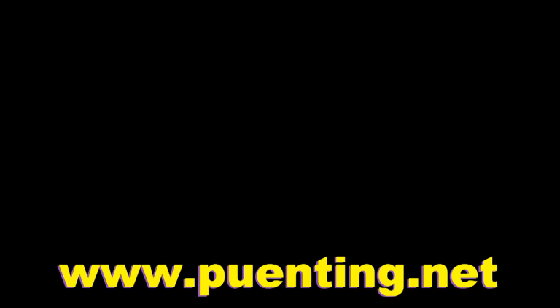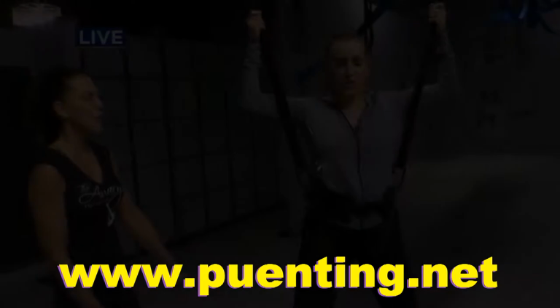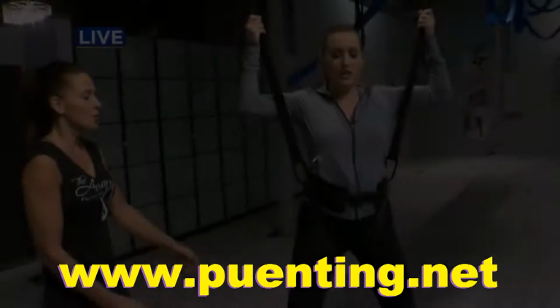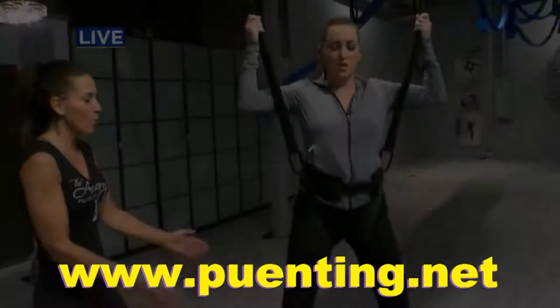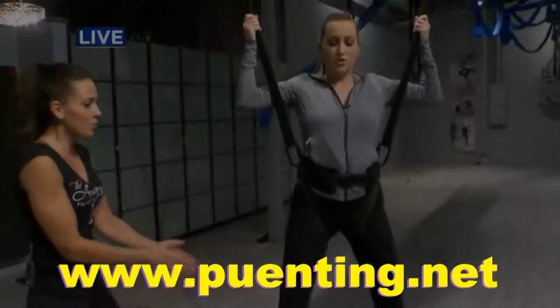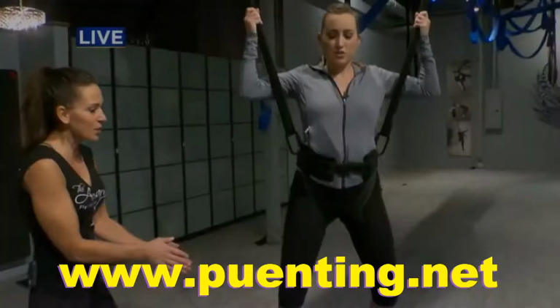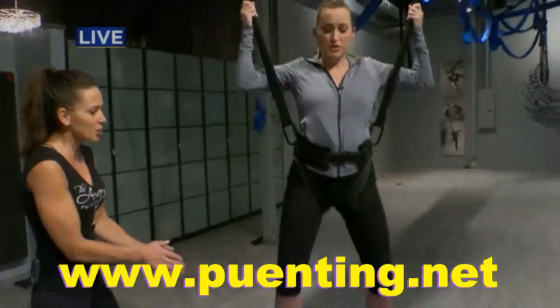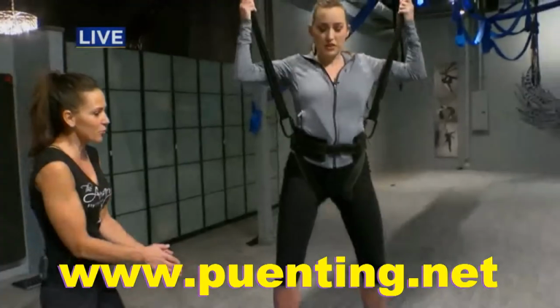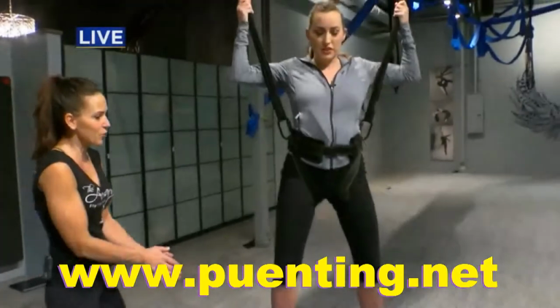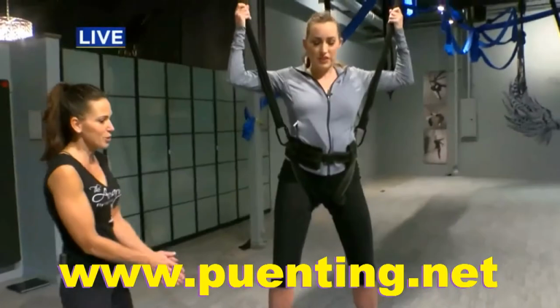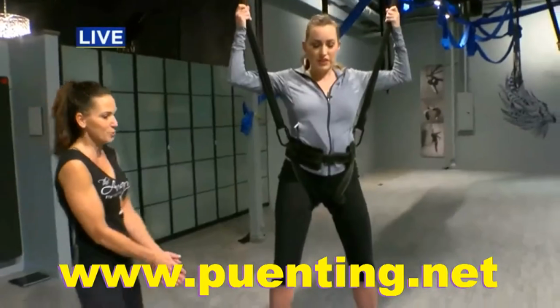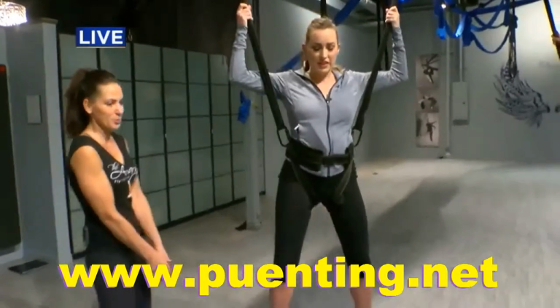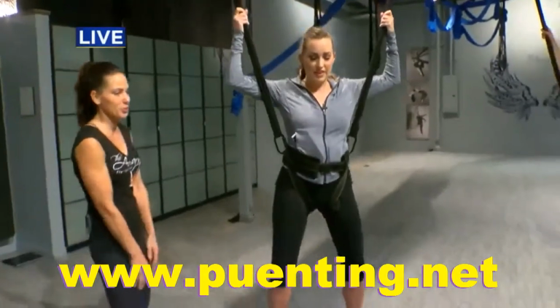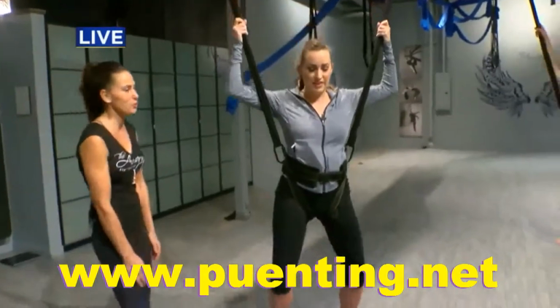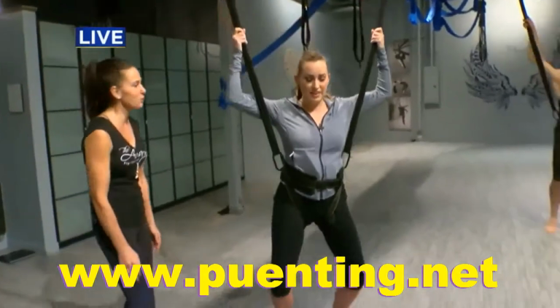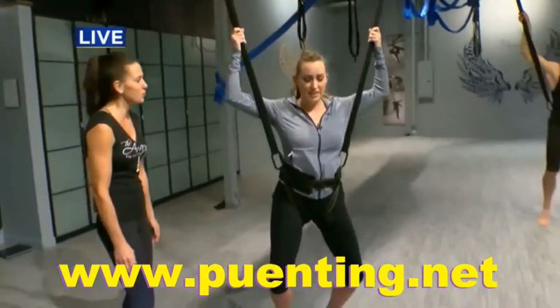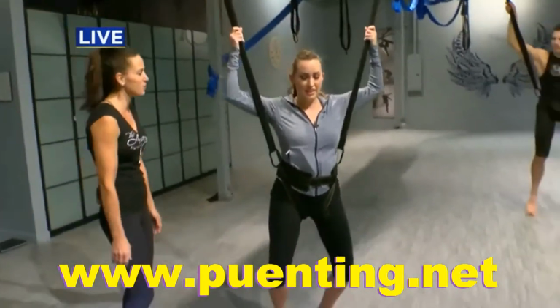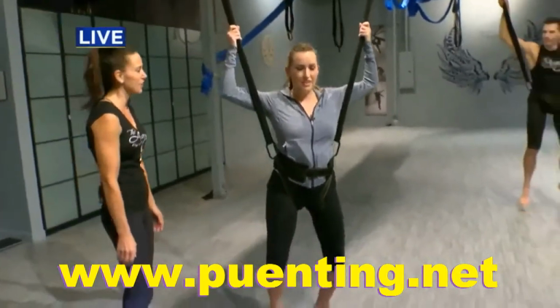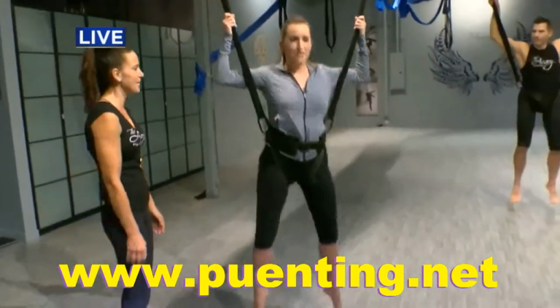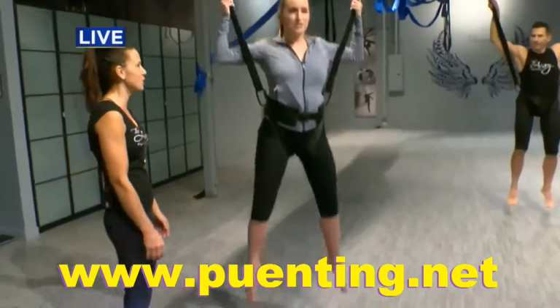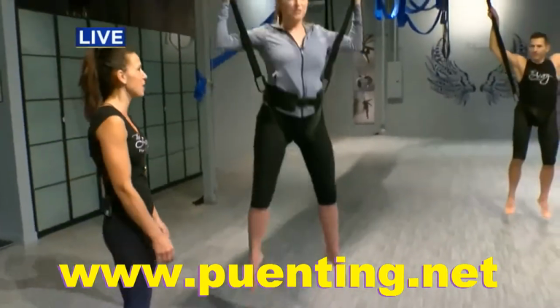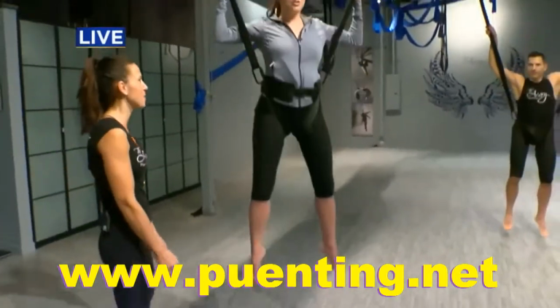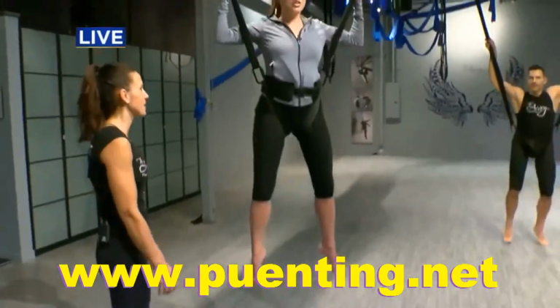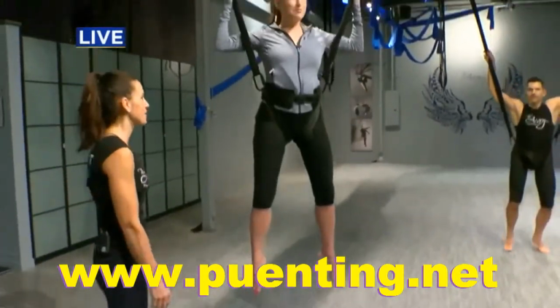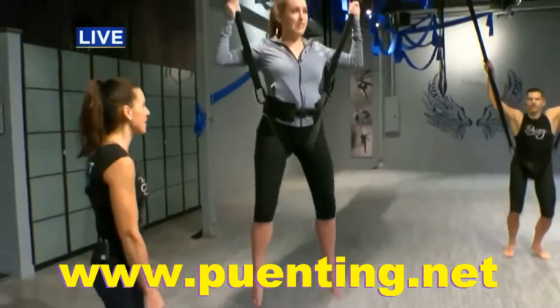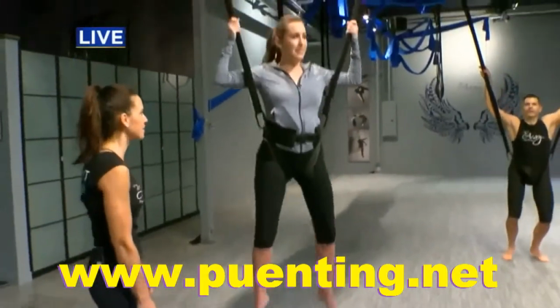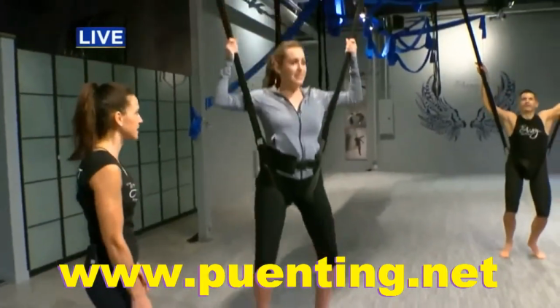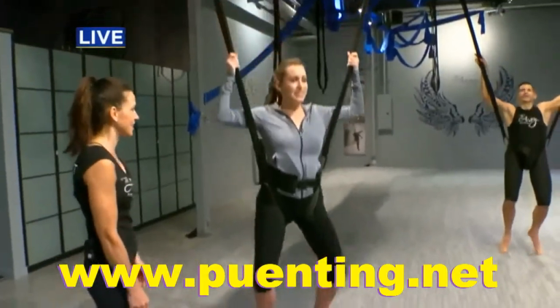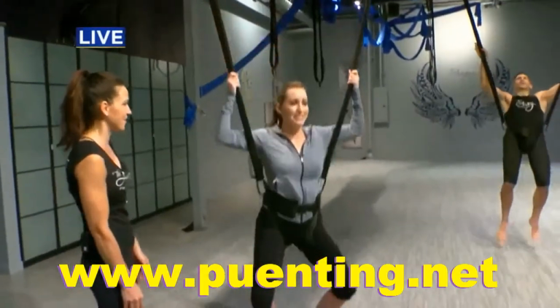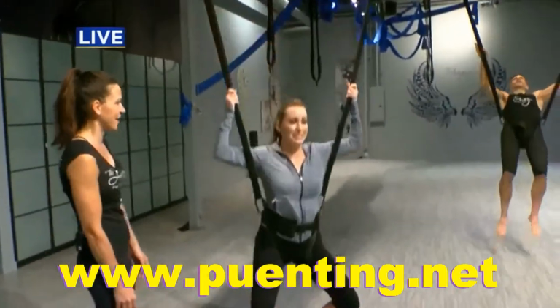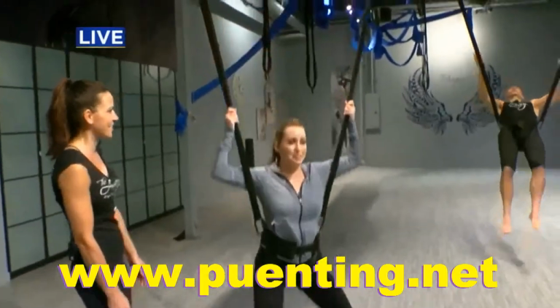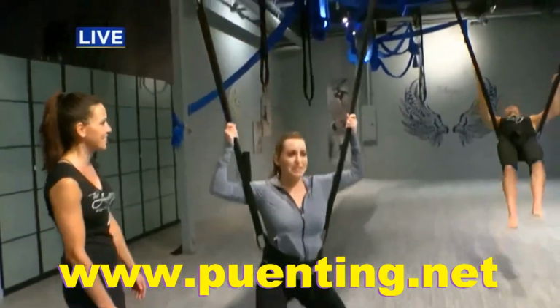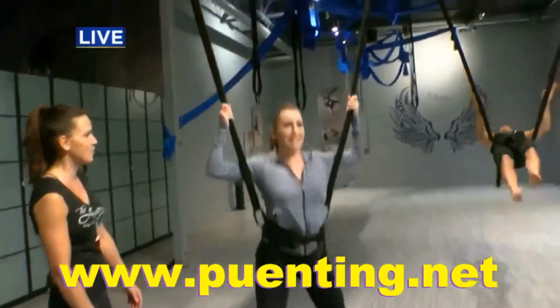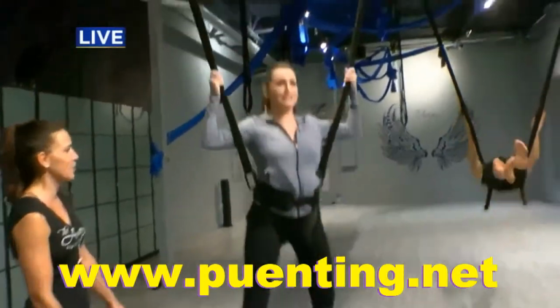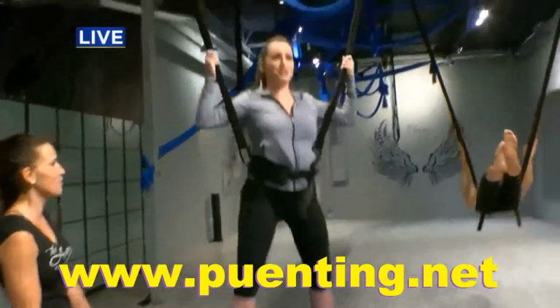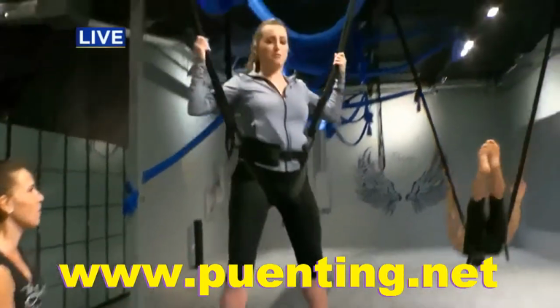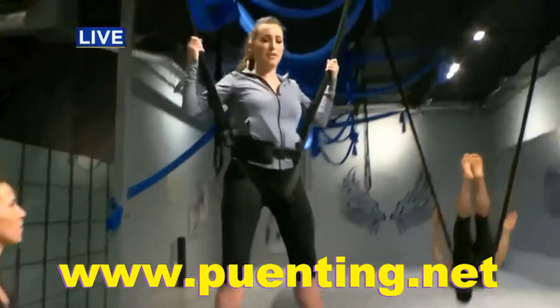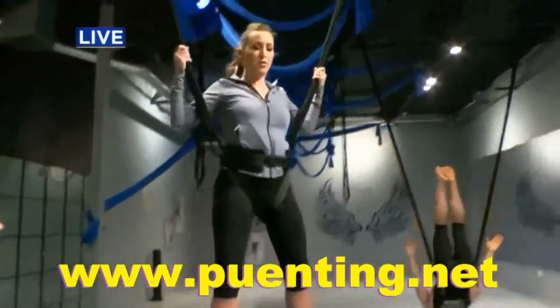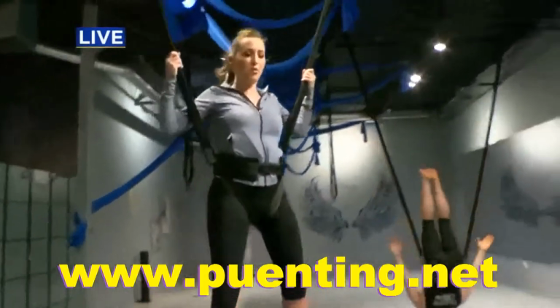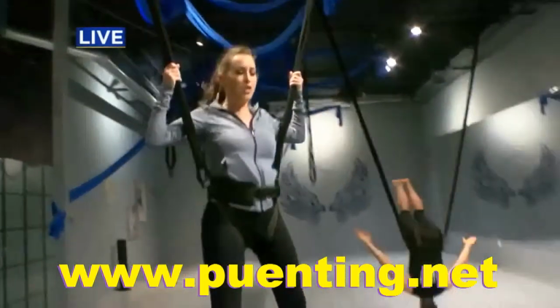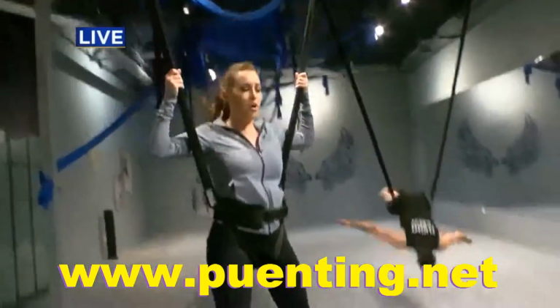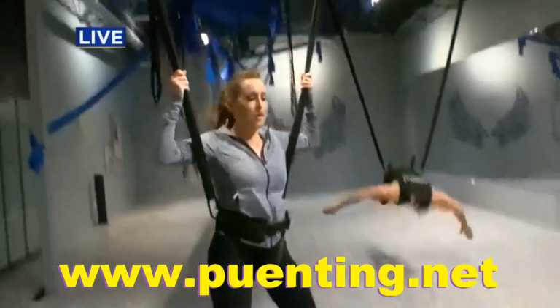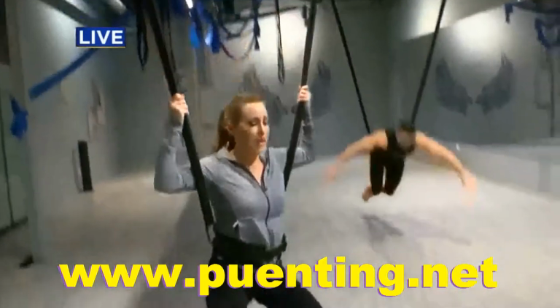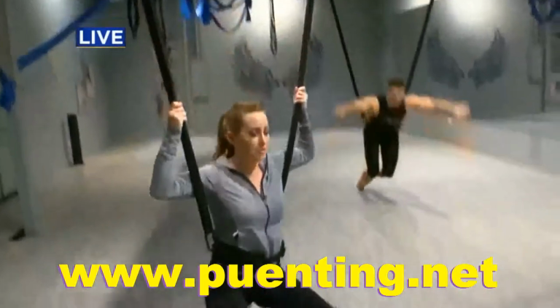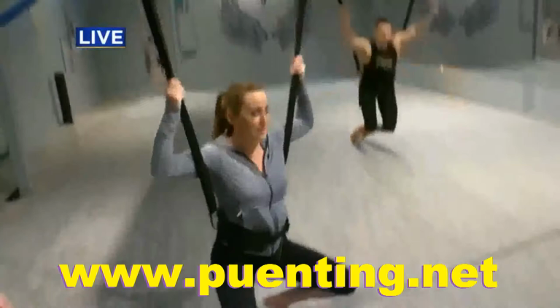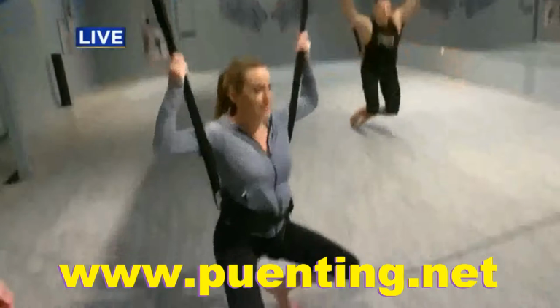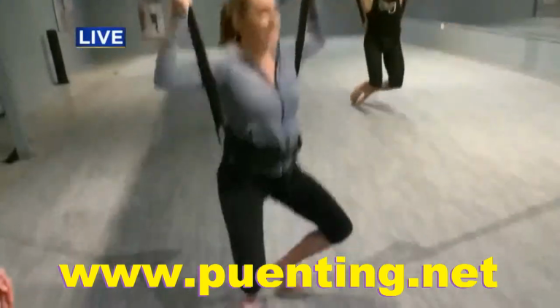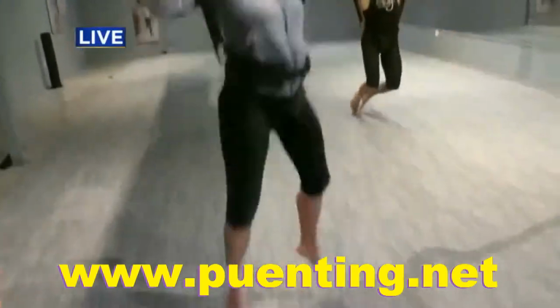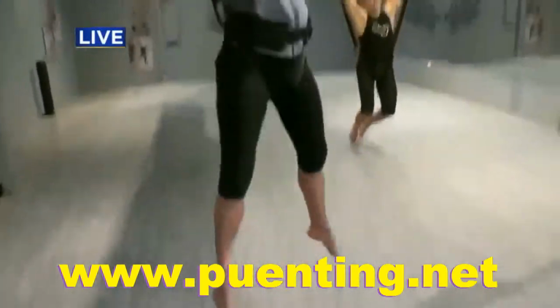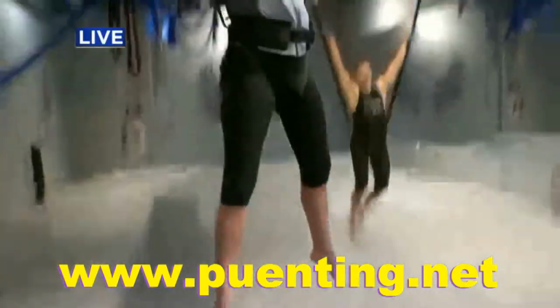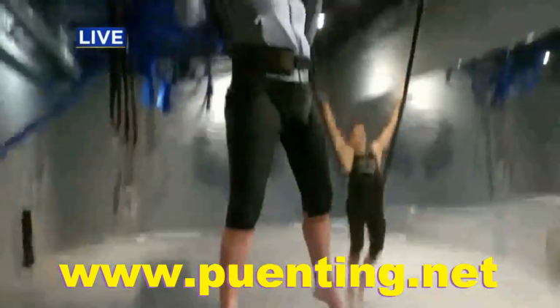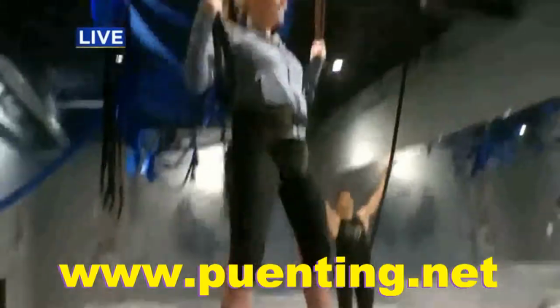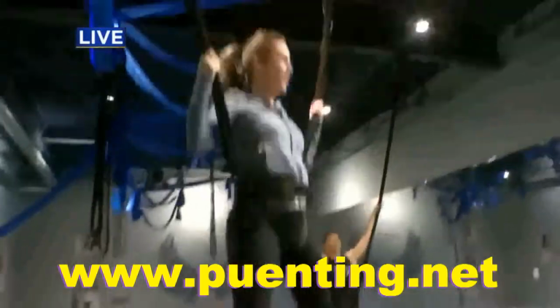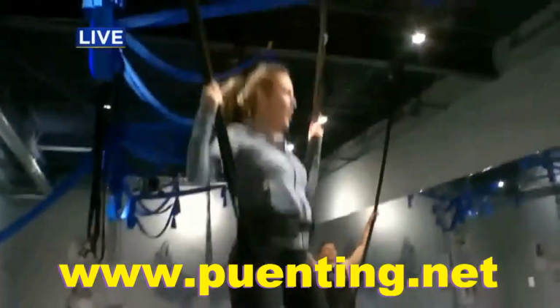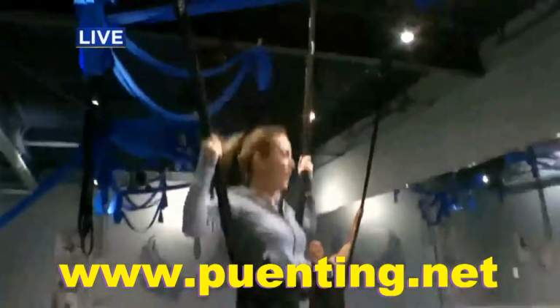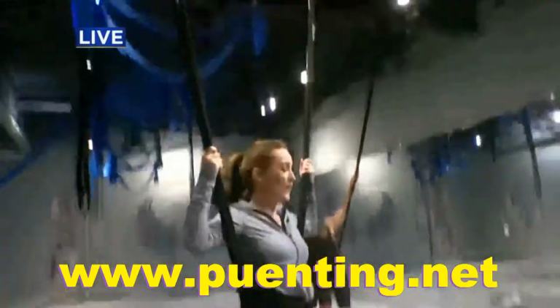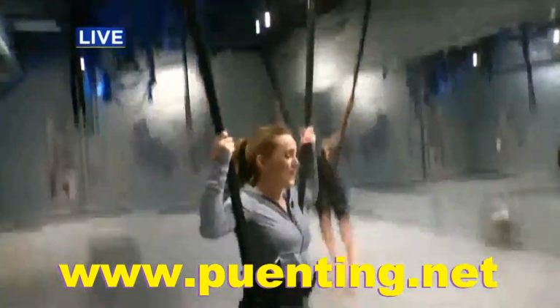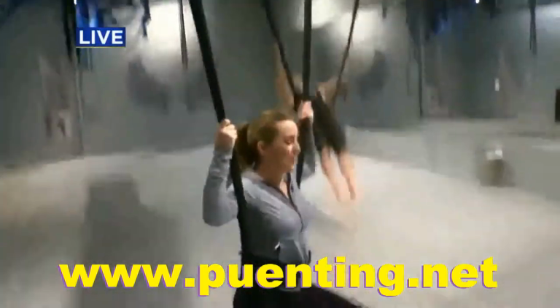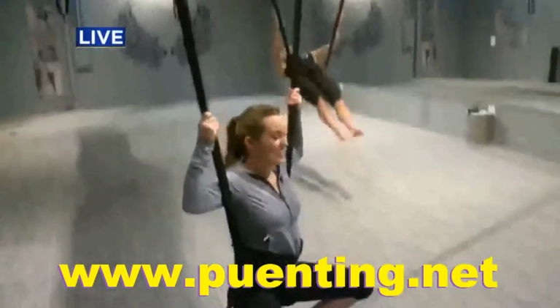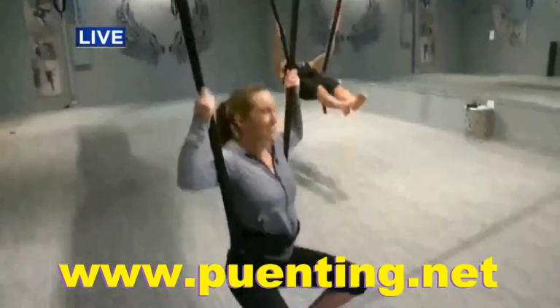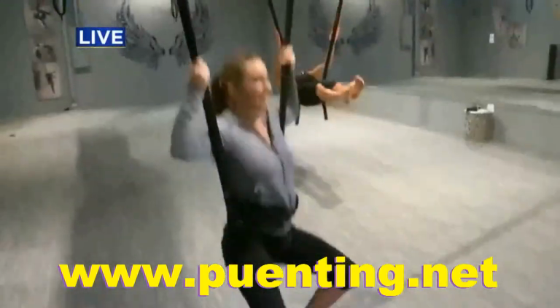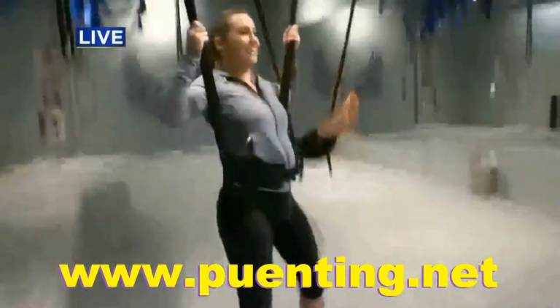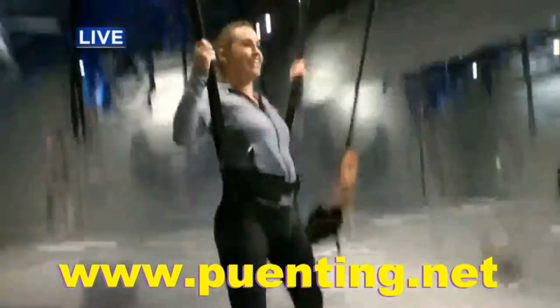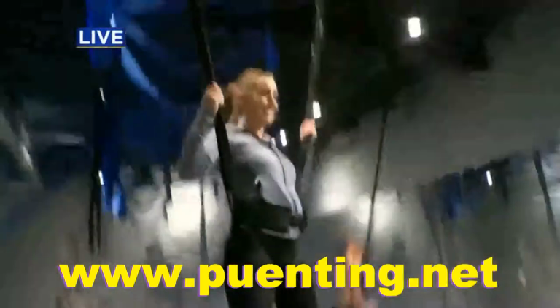So what we're going to do first is we're just going to do some light jumping and bouncing. You're going to pull with your hands — we're going up here — pull with your hands, push with your feet.